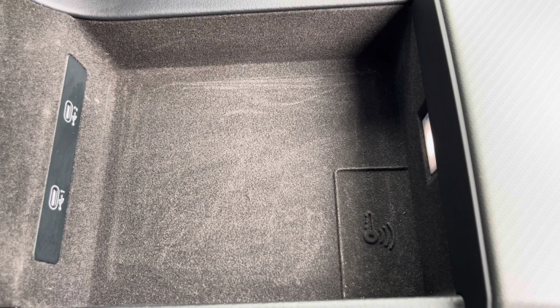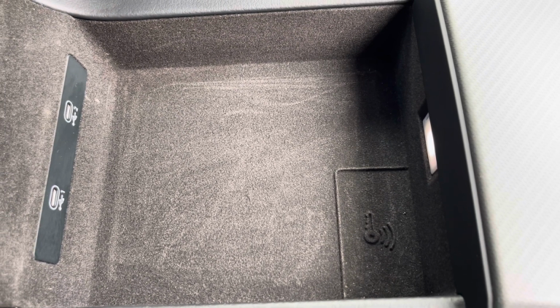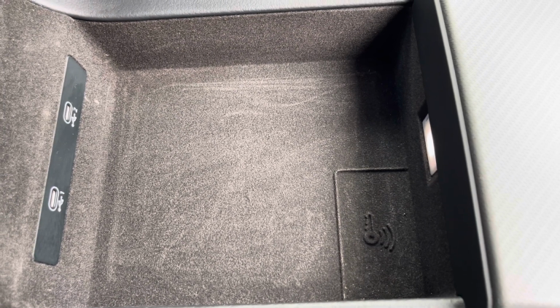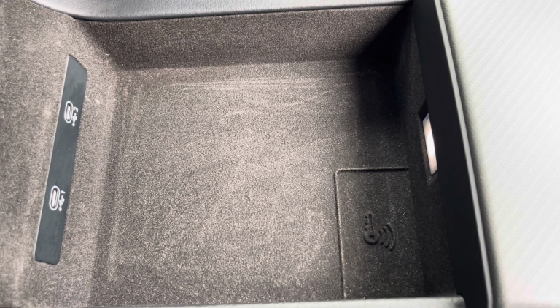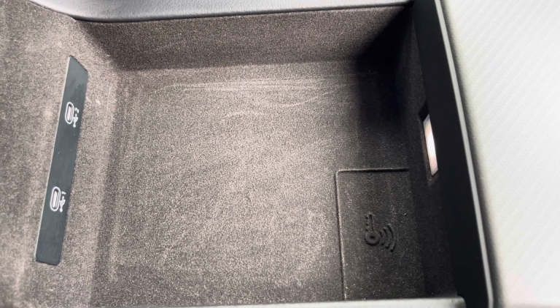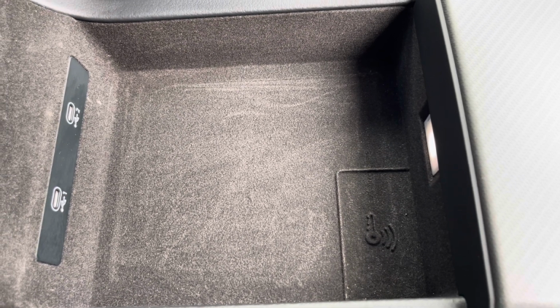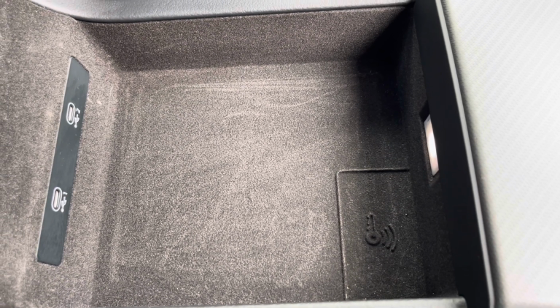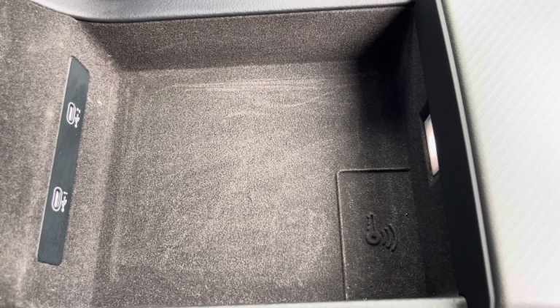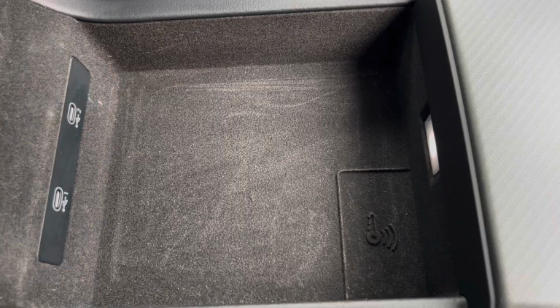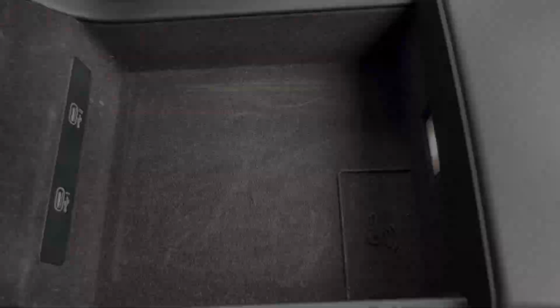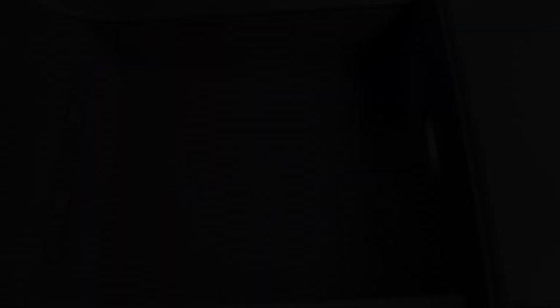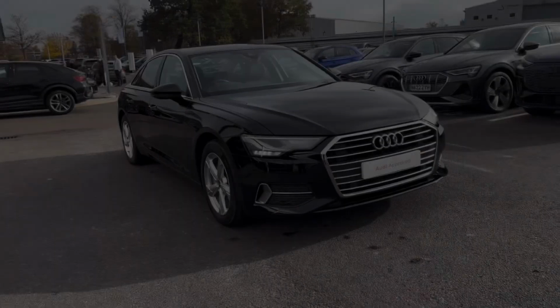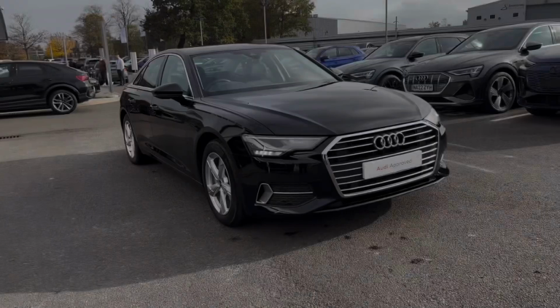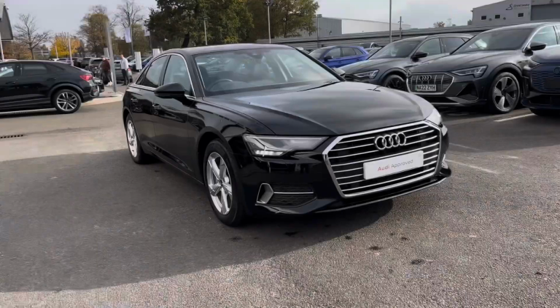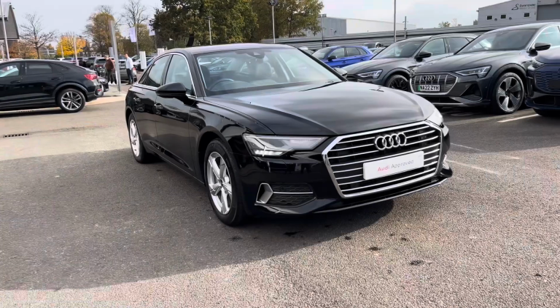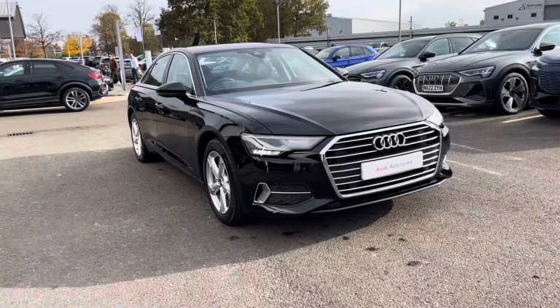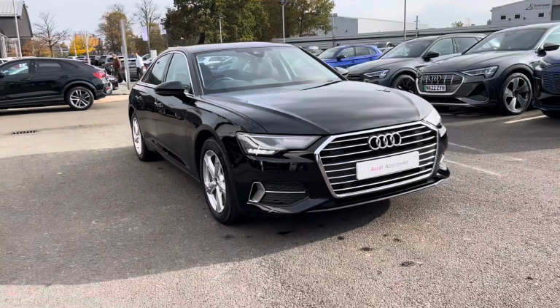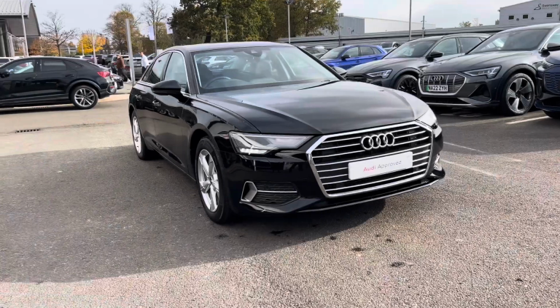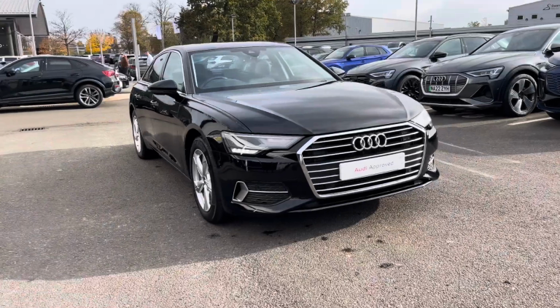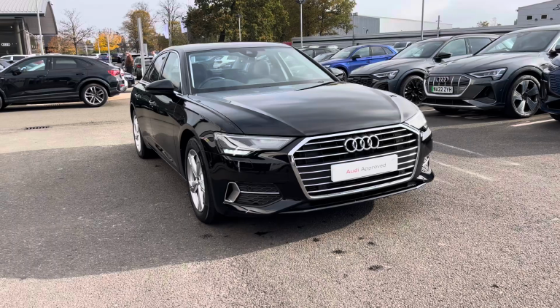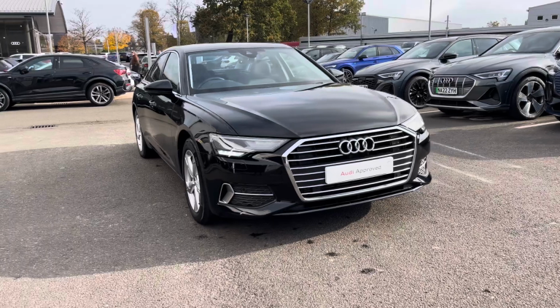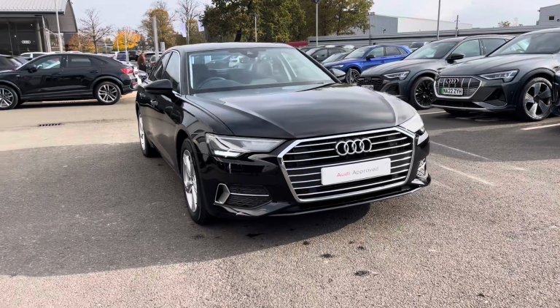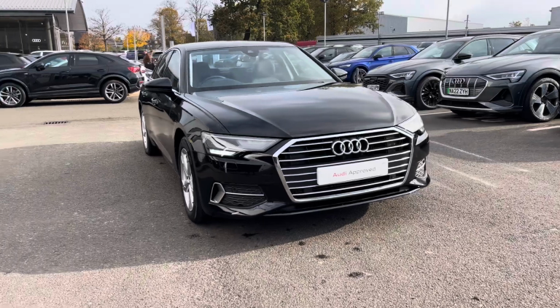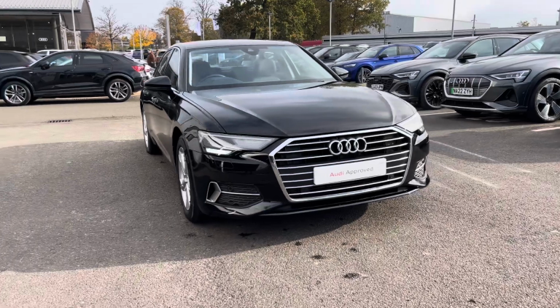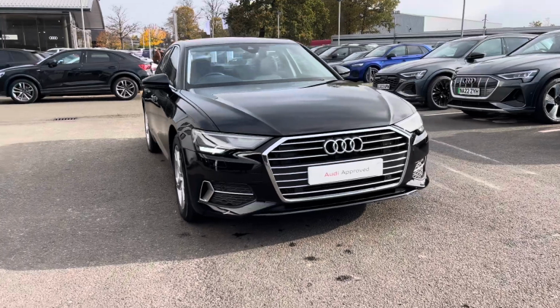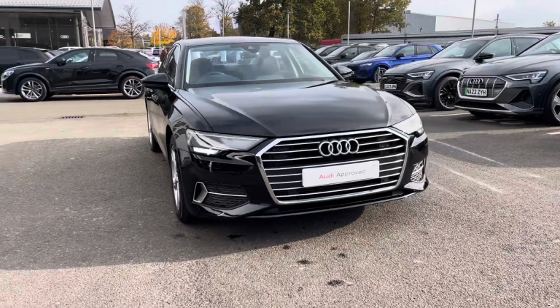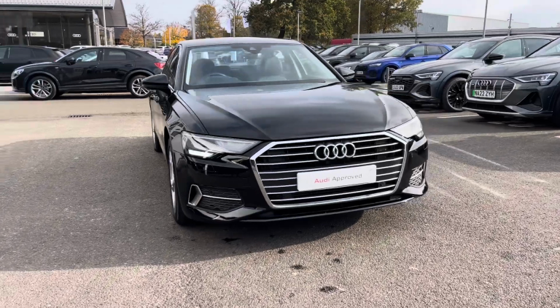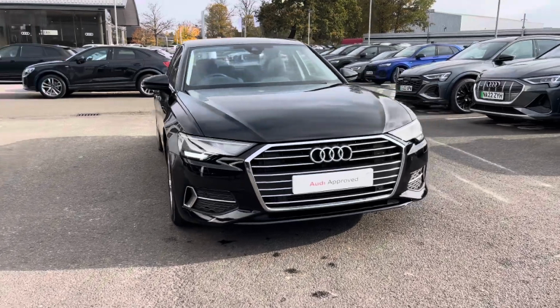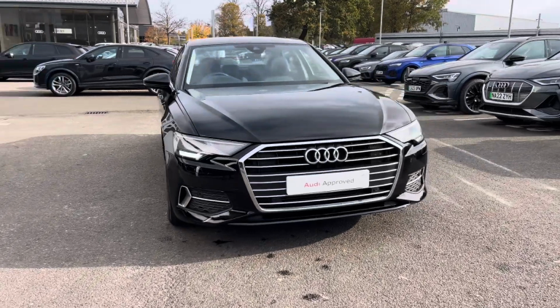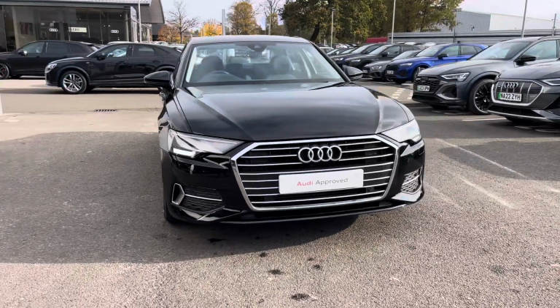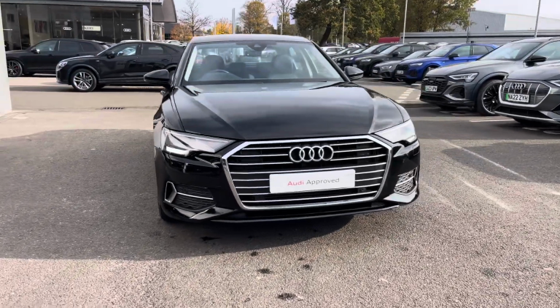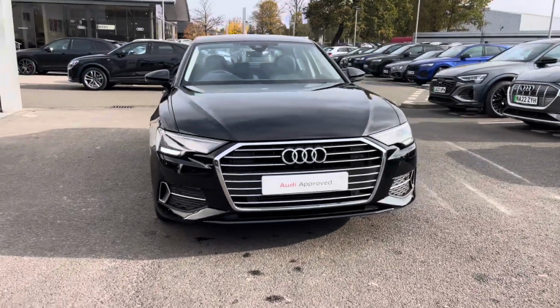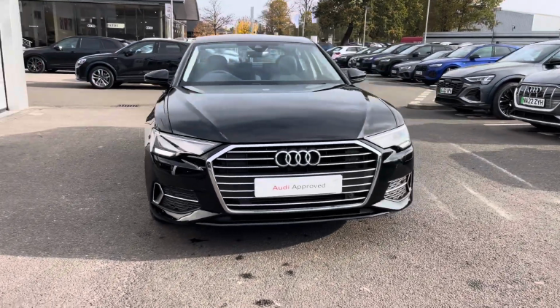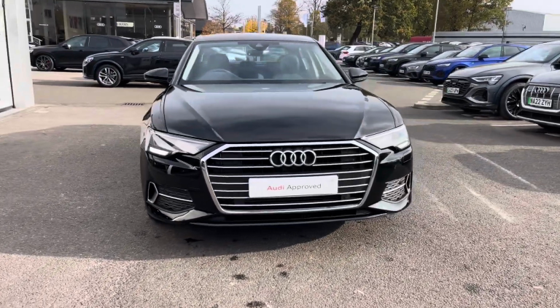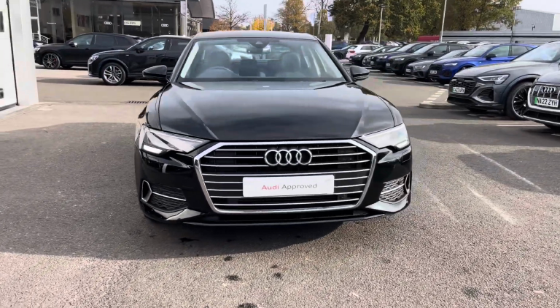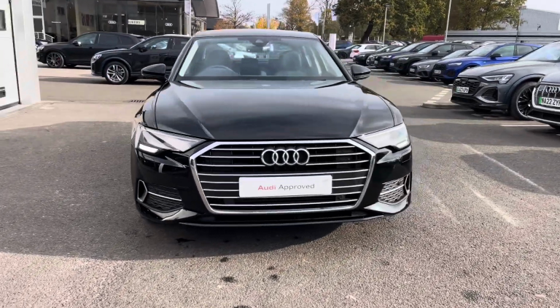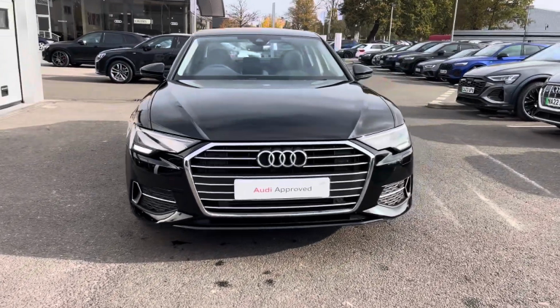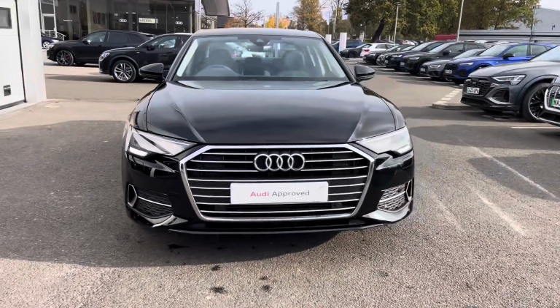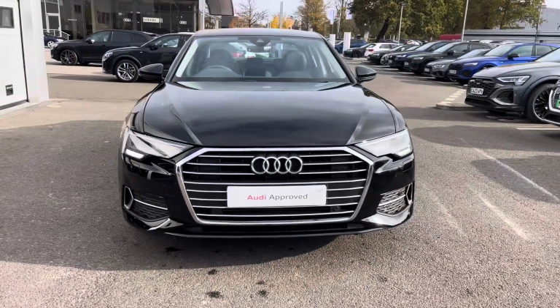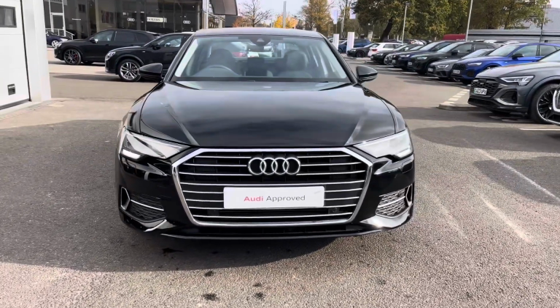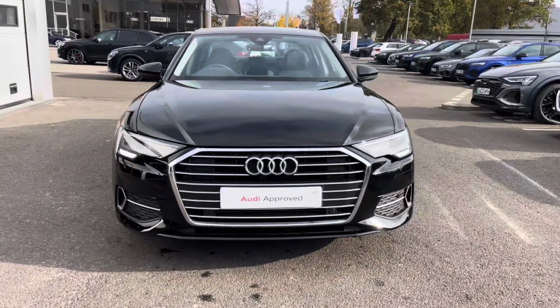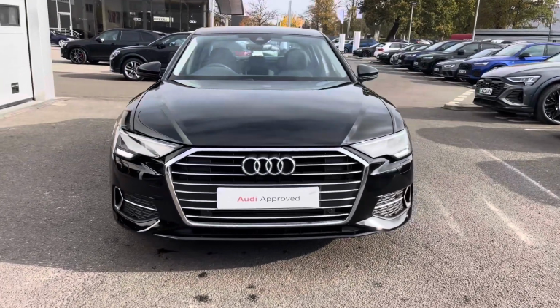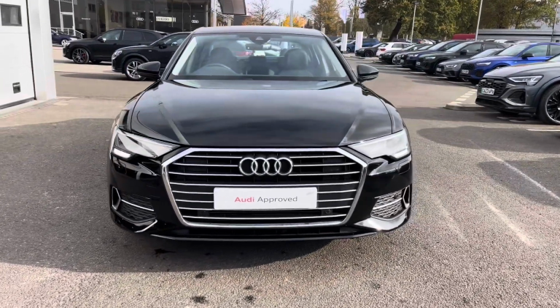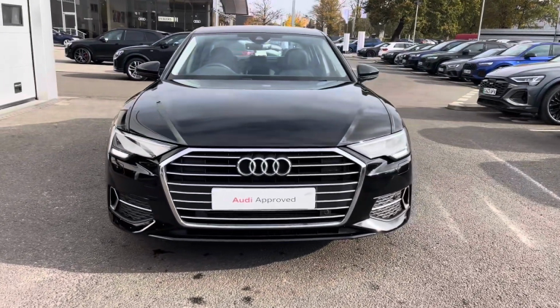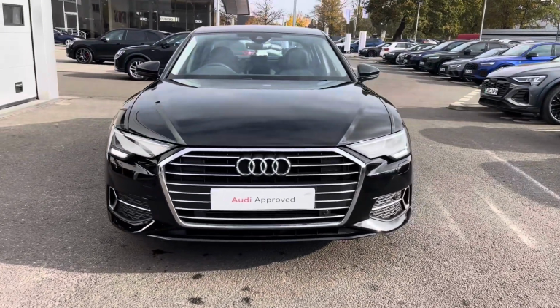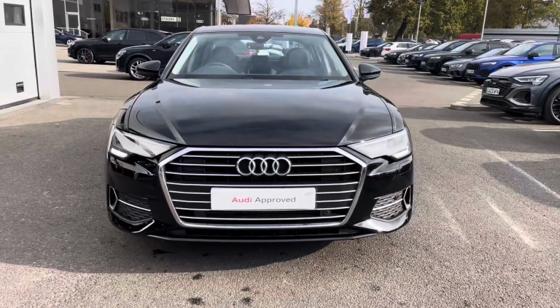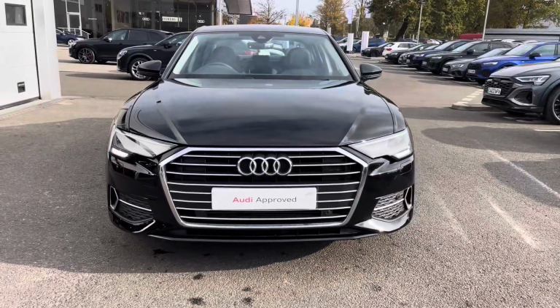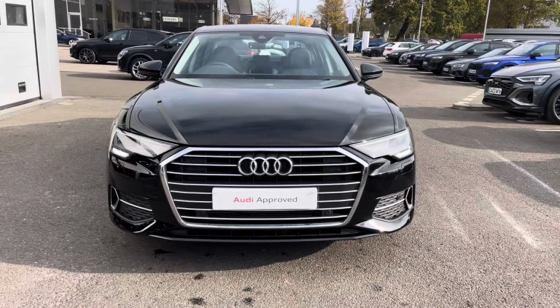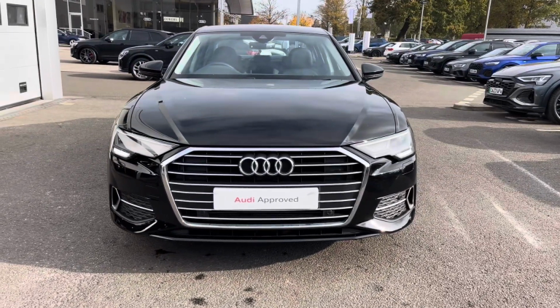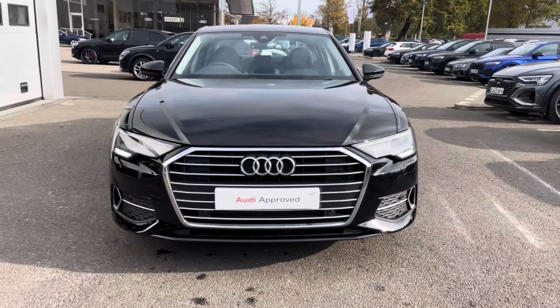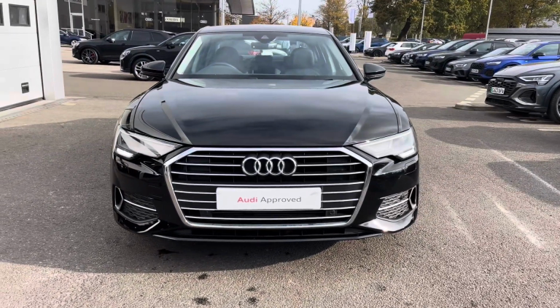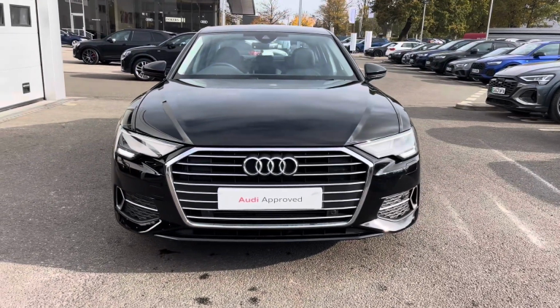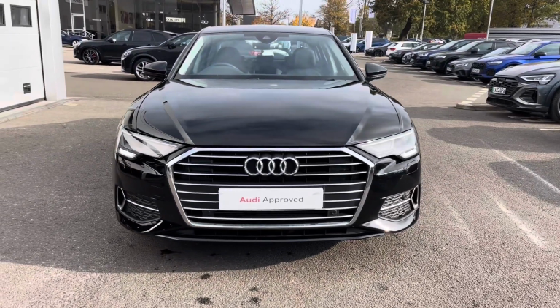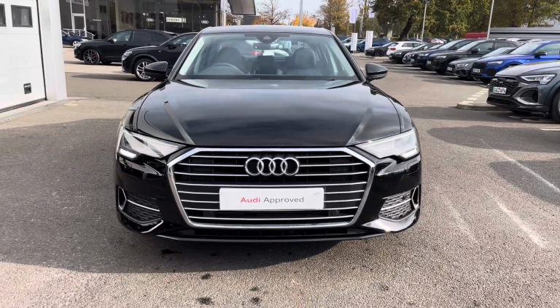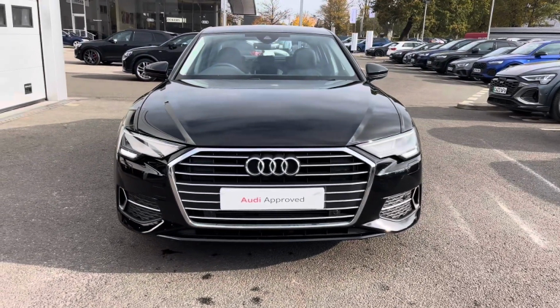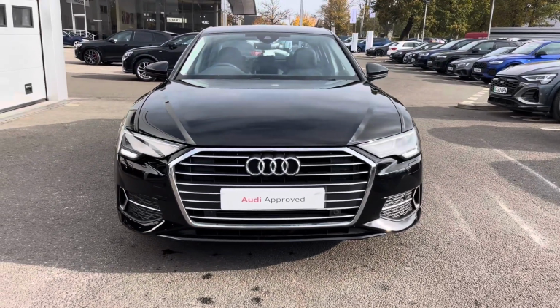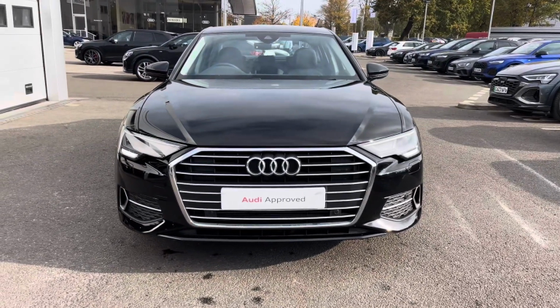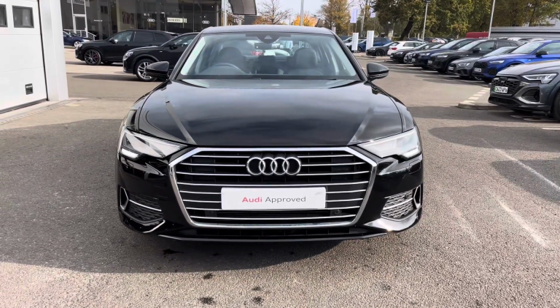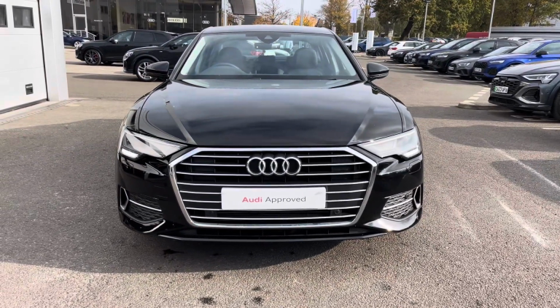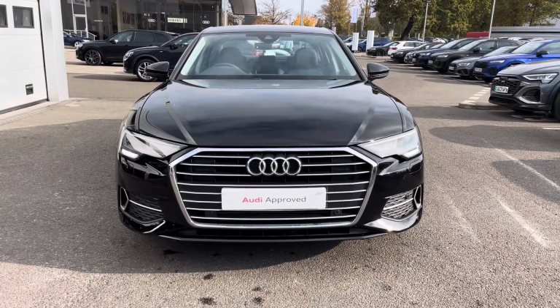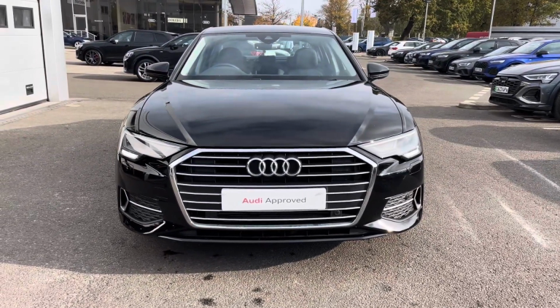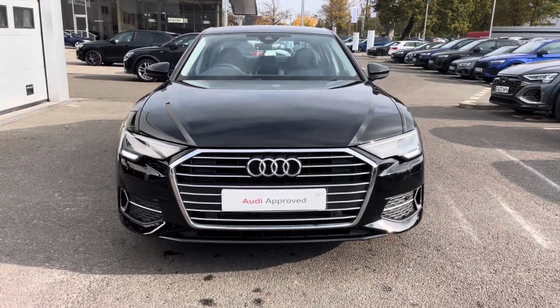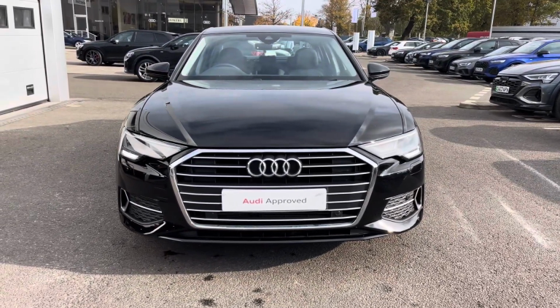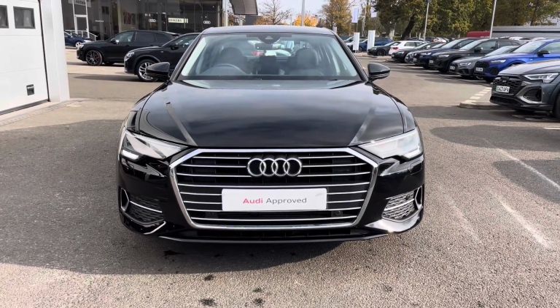This vehicle will come with a minimum of 12 months warranty and 12 months roadside assistance. For more information or to arrange a test drive, please contact us now at Crew Audi.